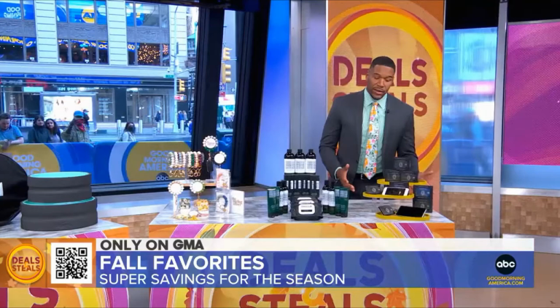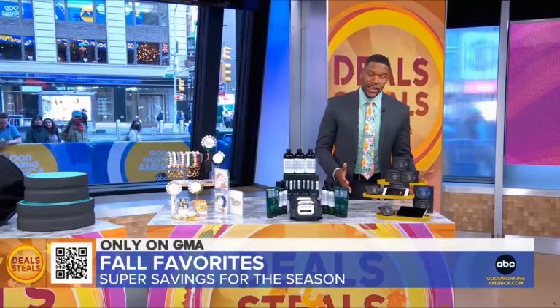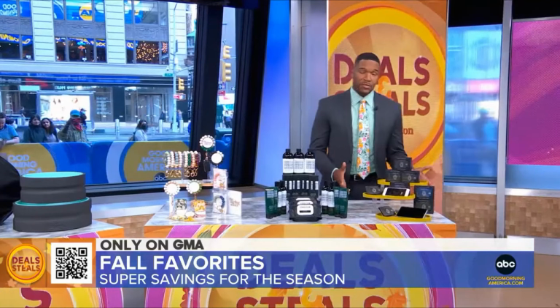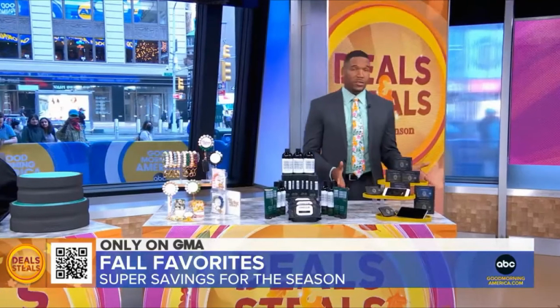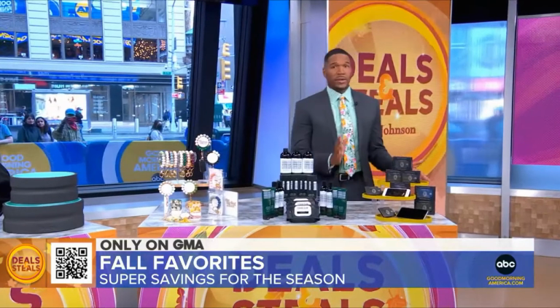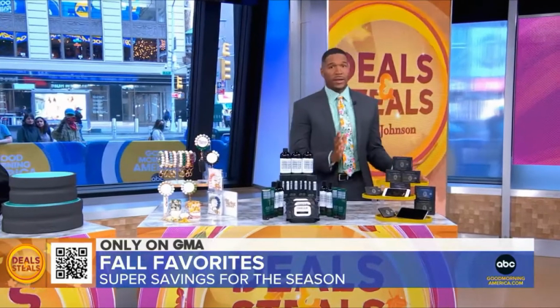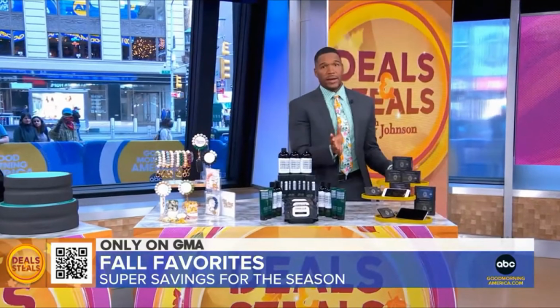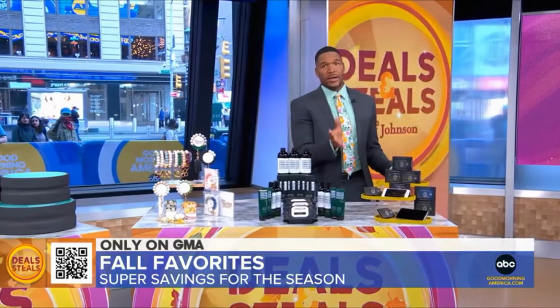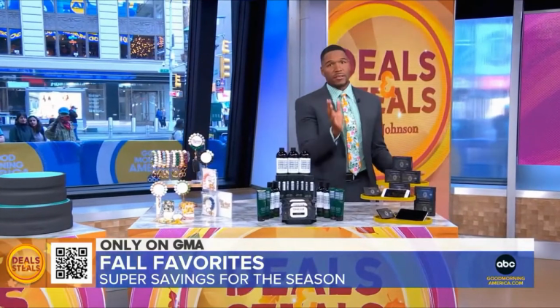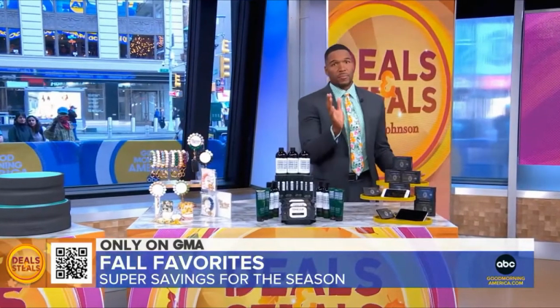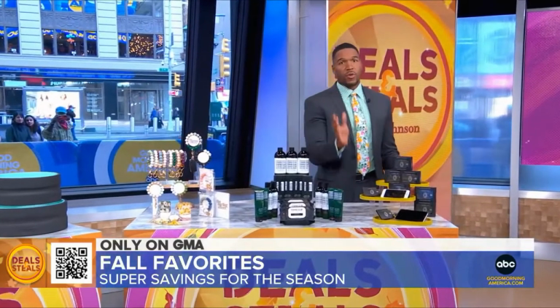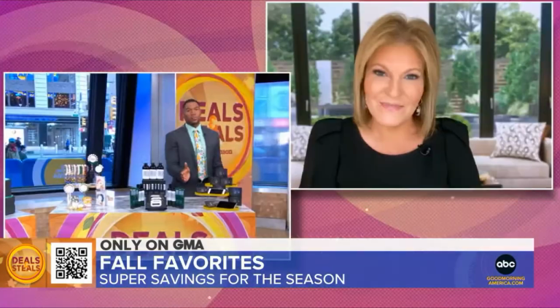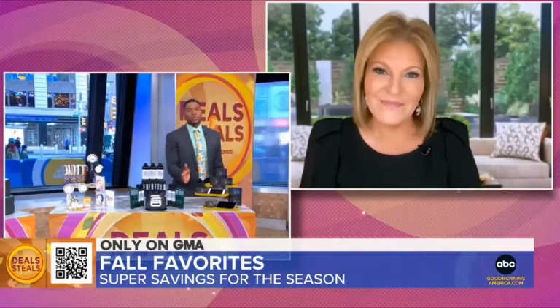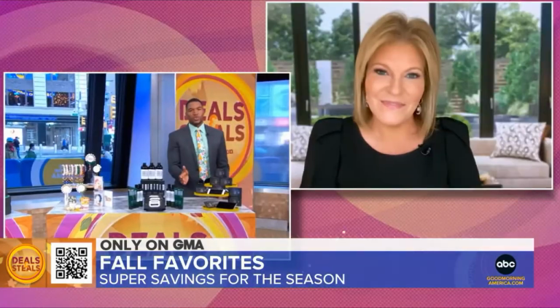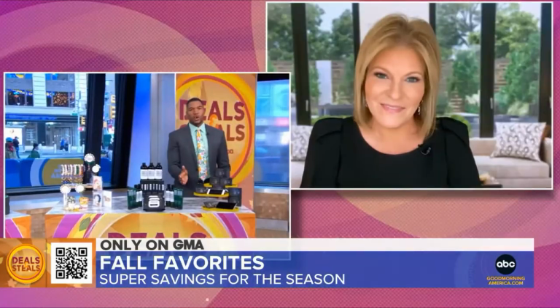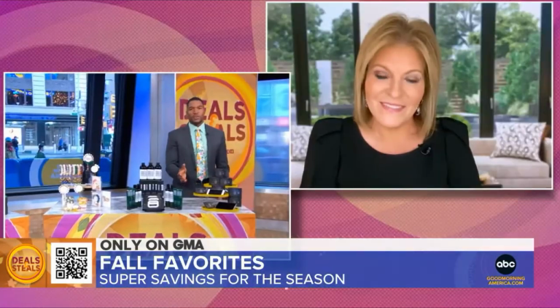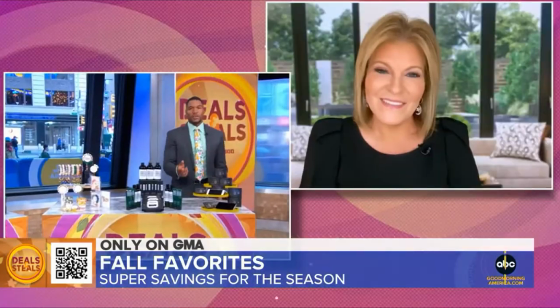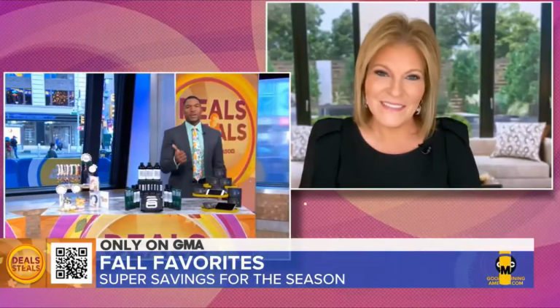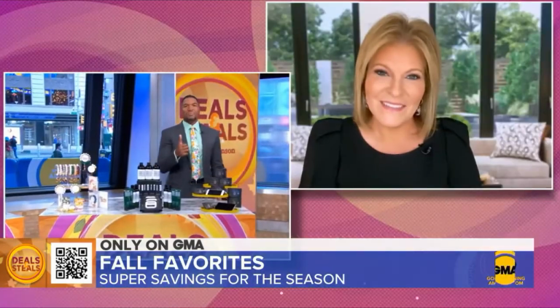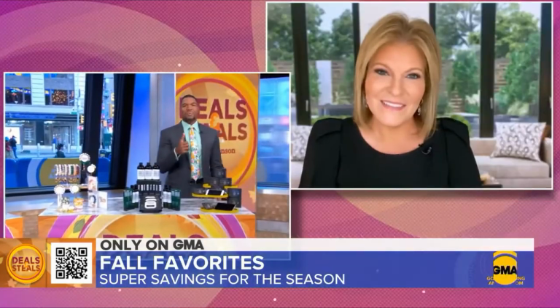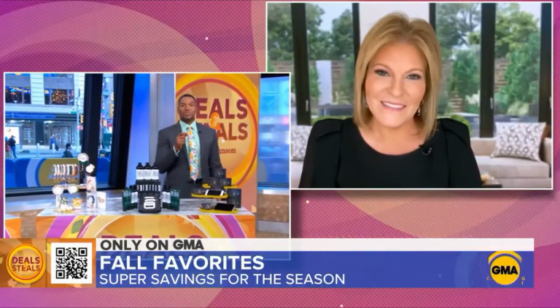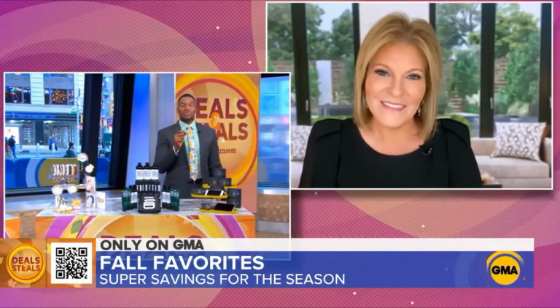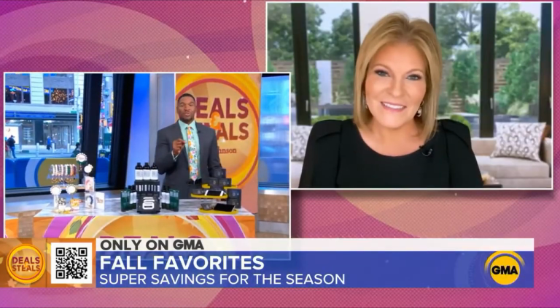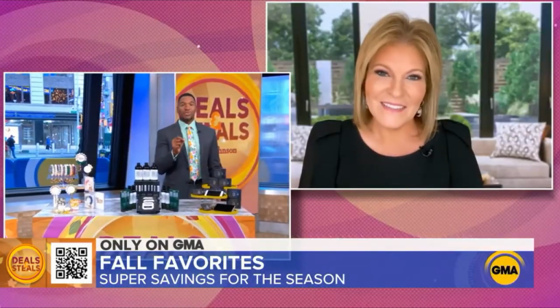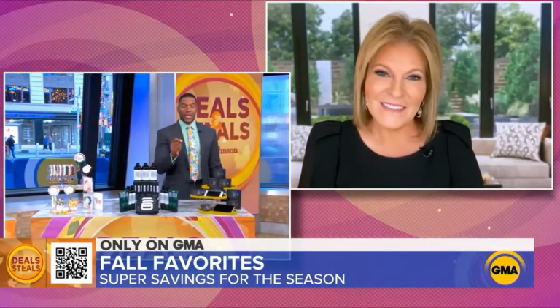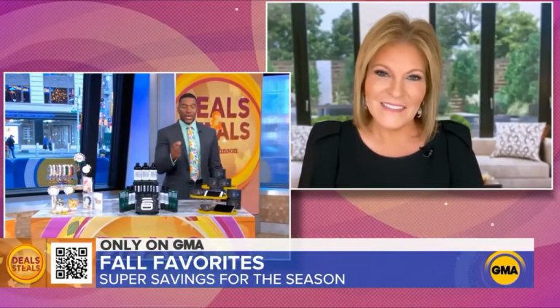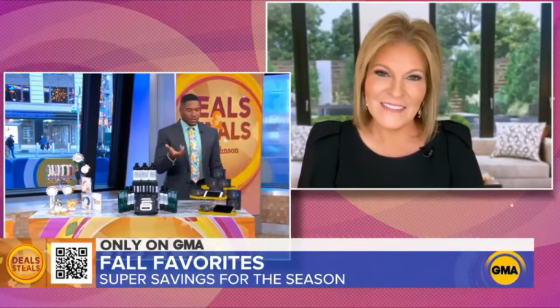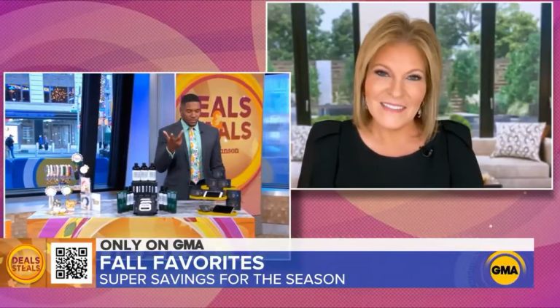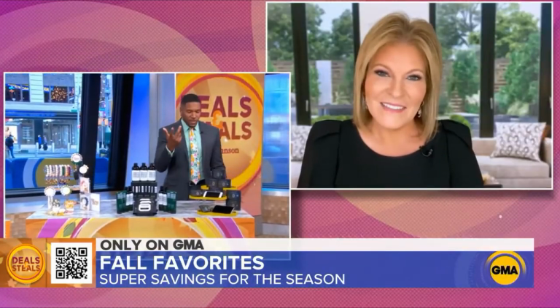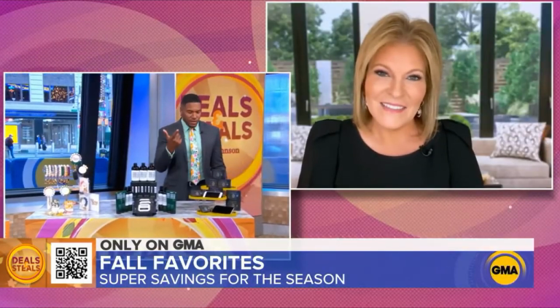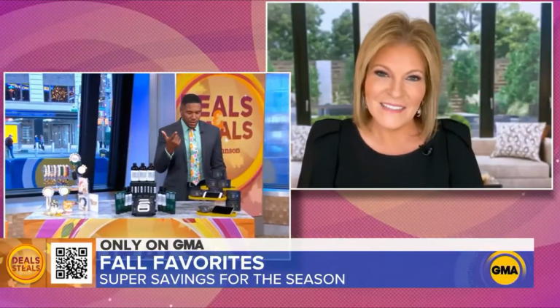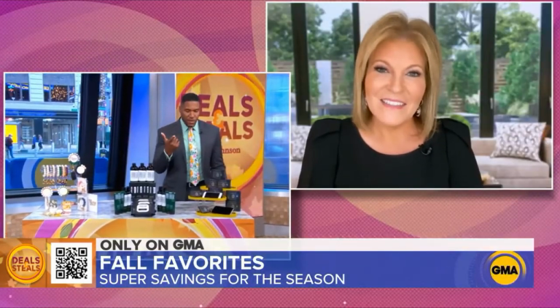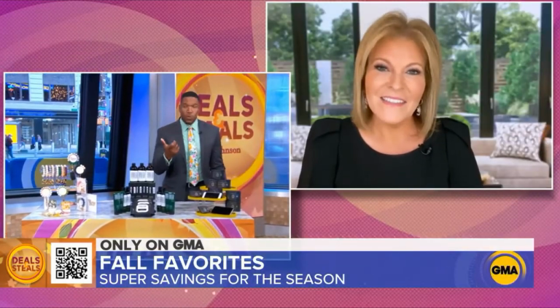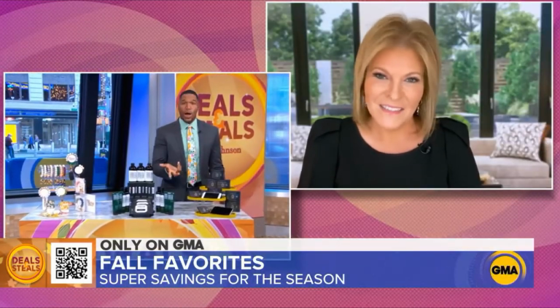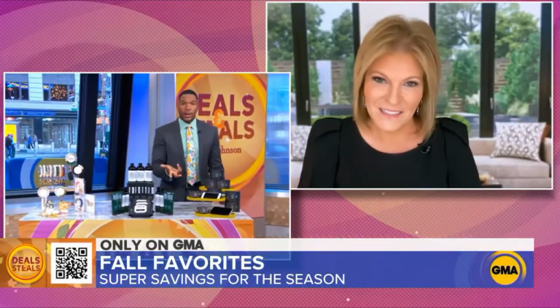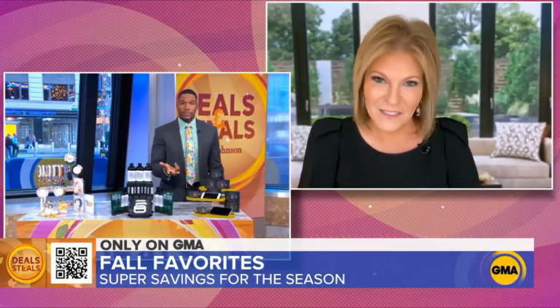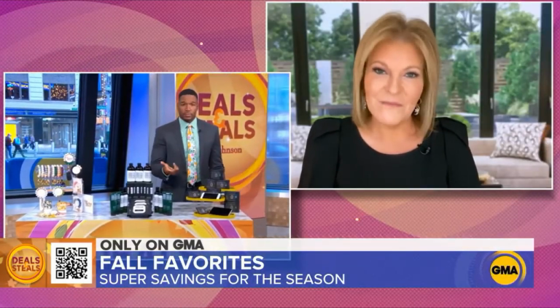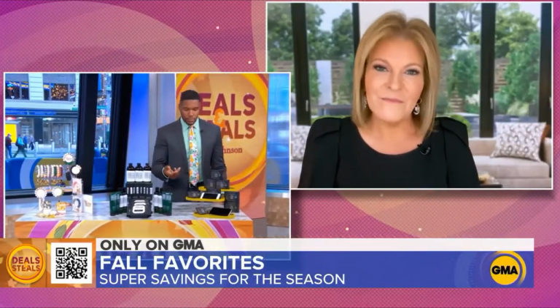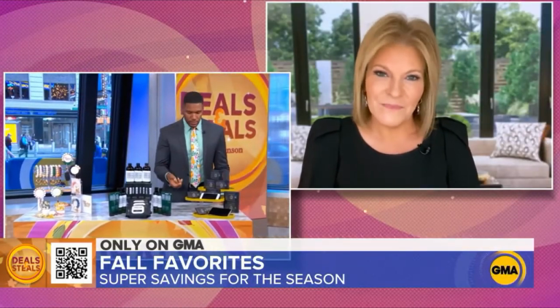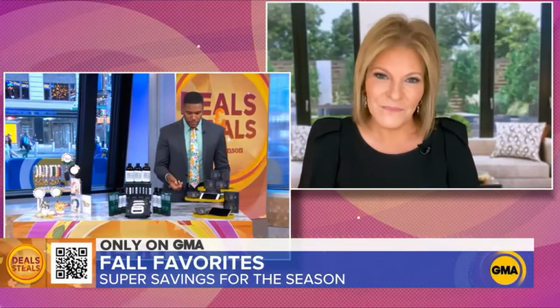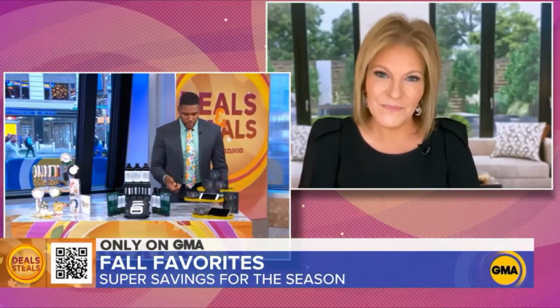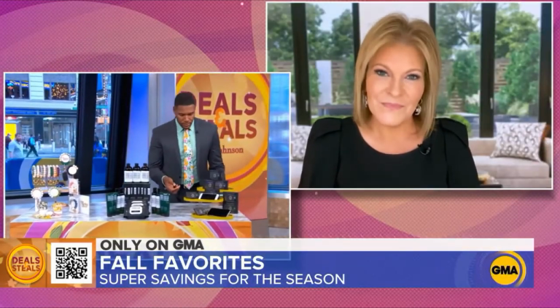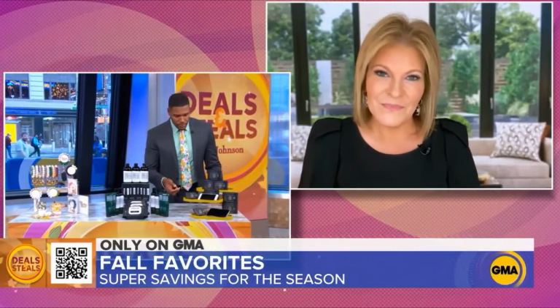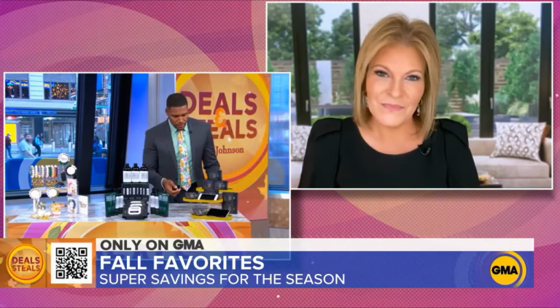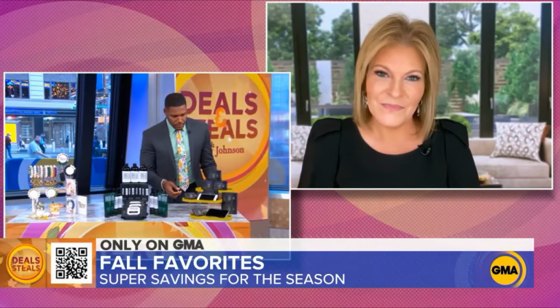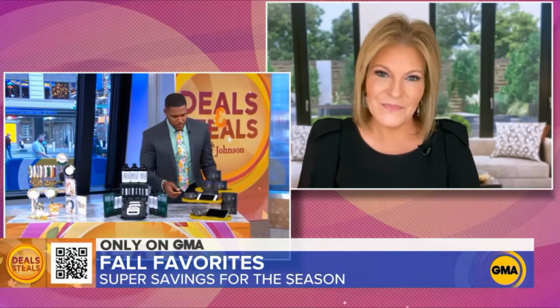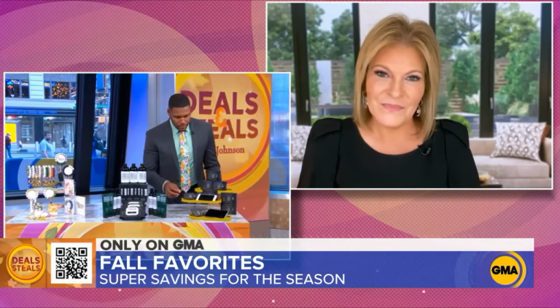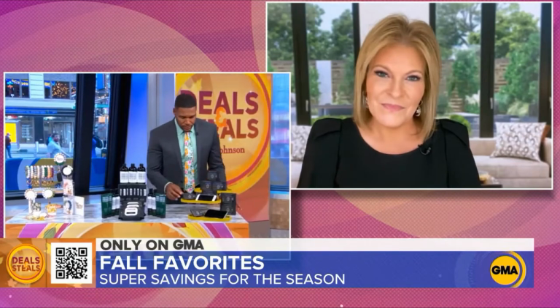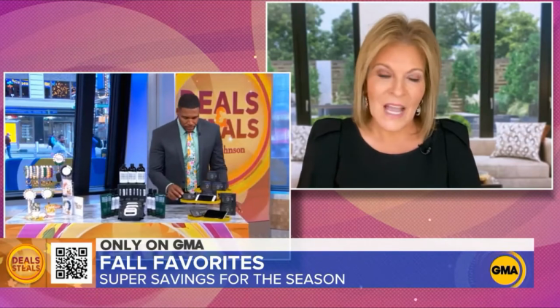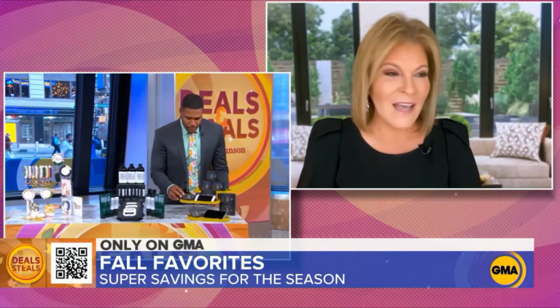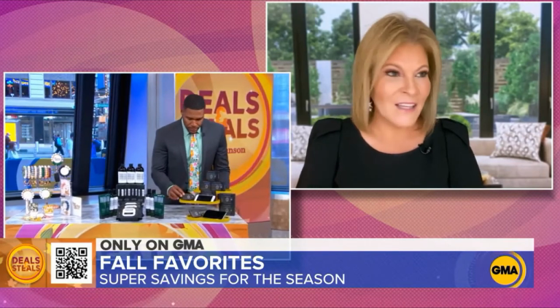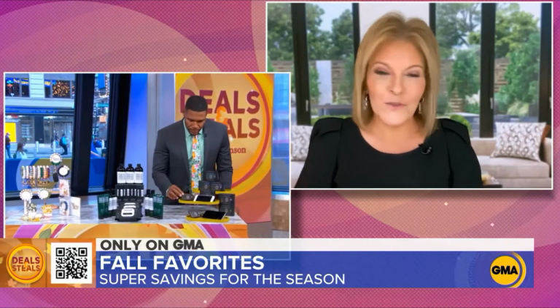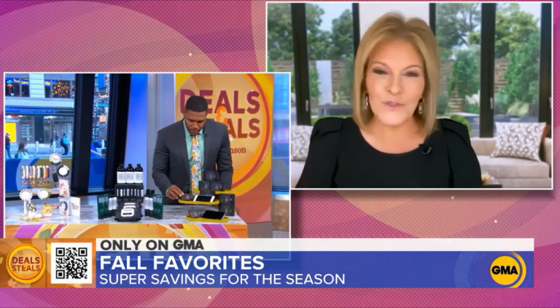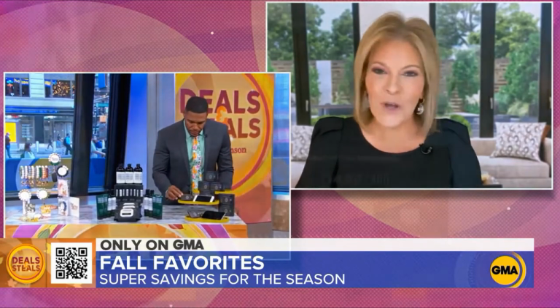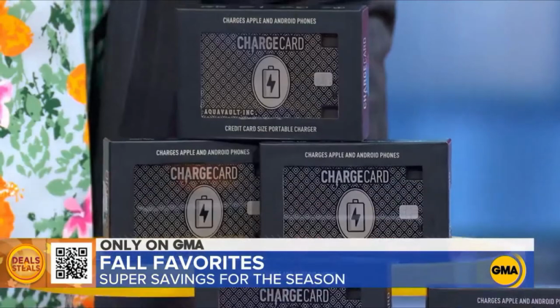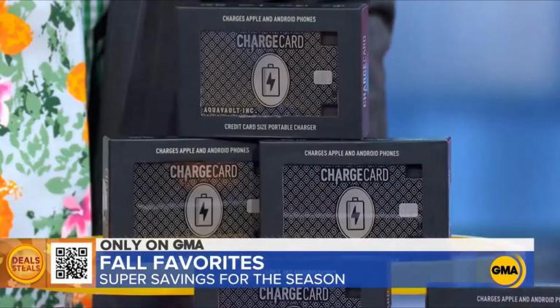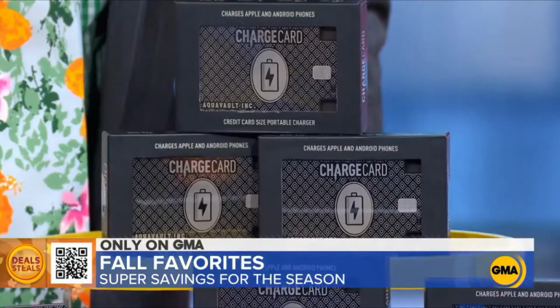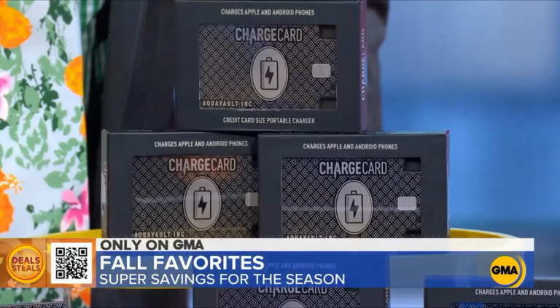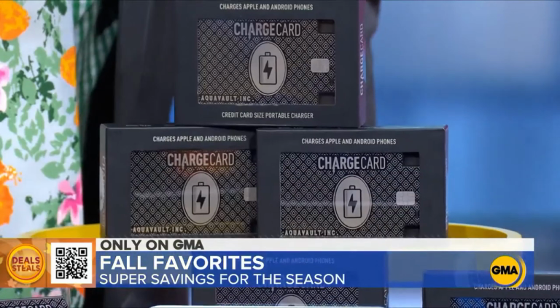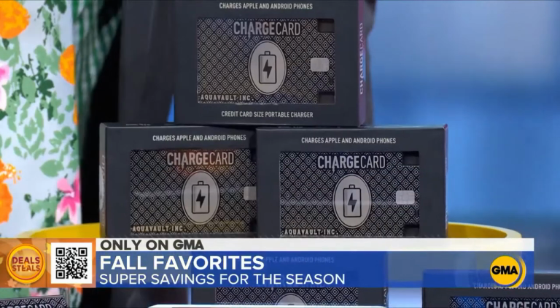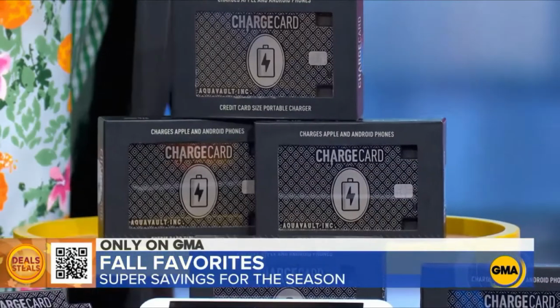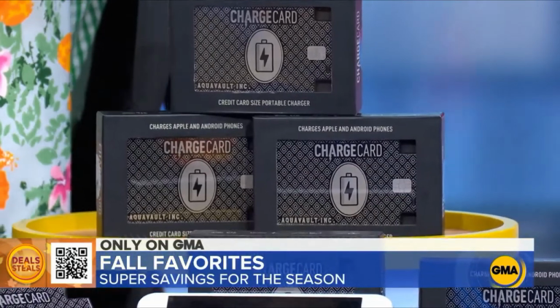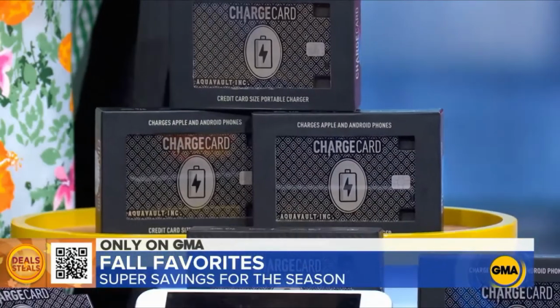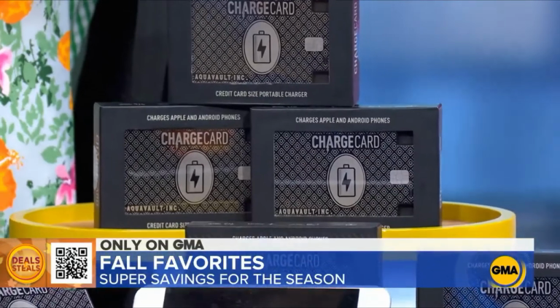Last one, something I need. It's a portable charger, but it's so thin it just fits in your wallet. You sold it for me there, baby.